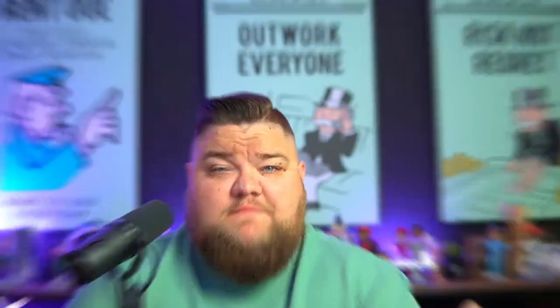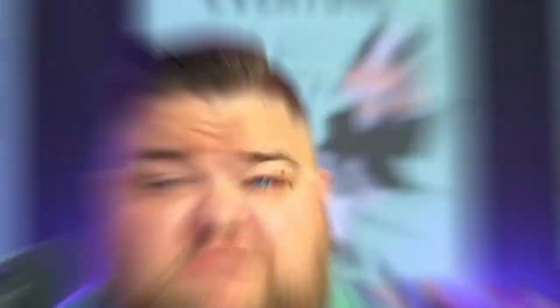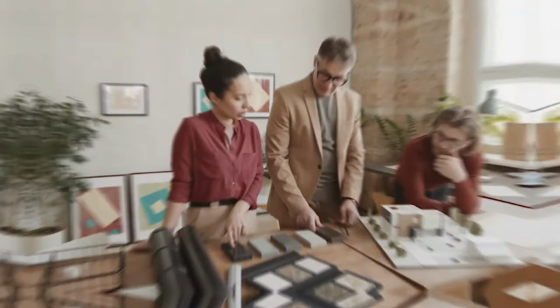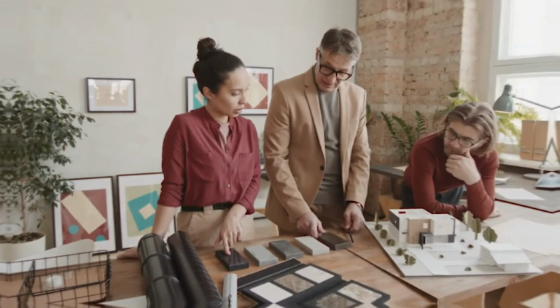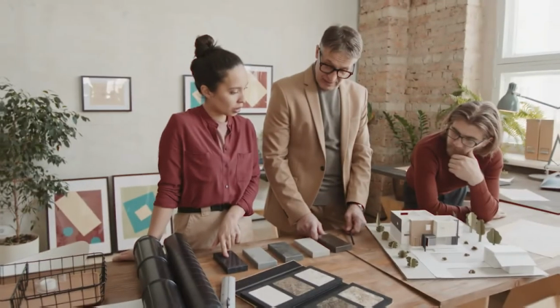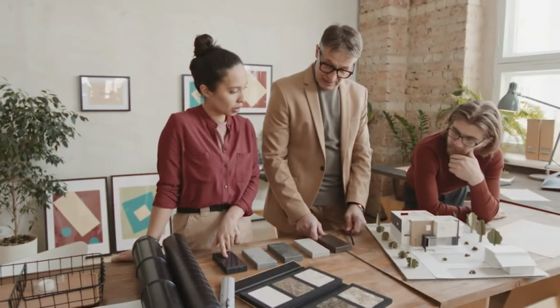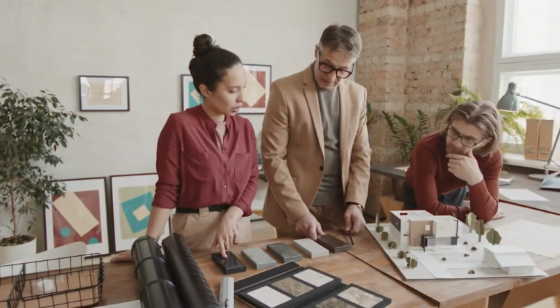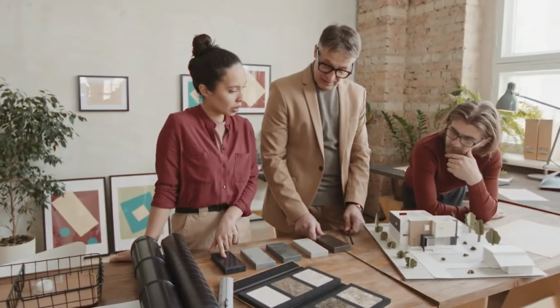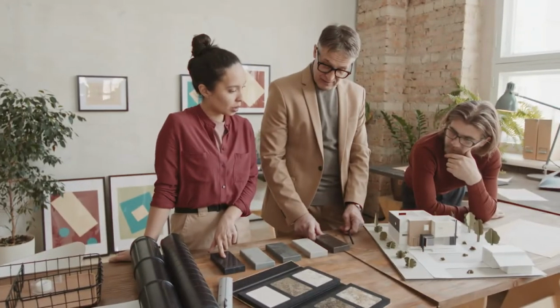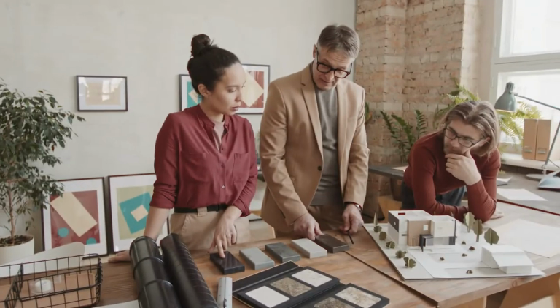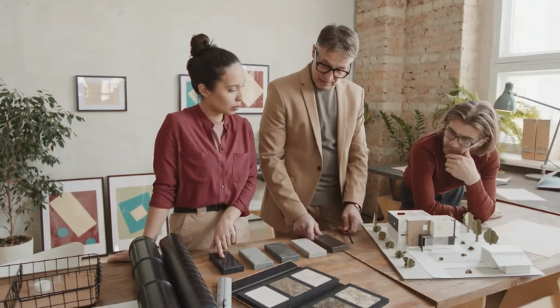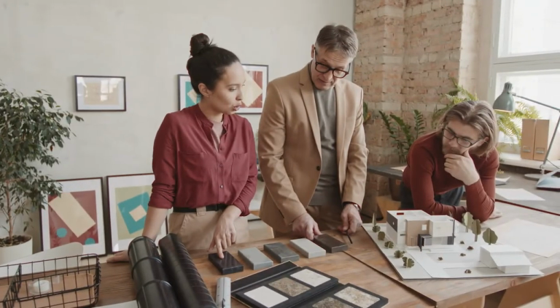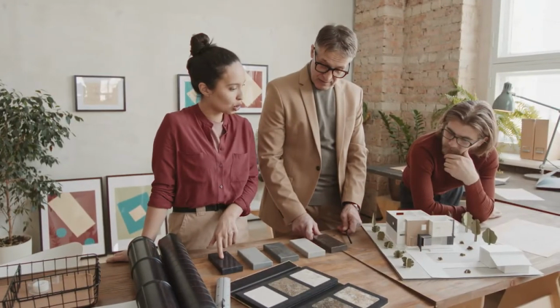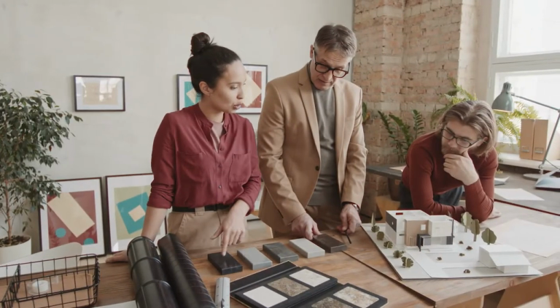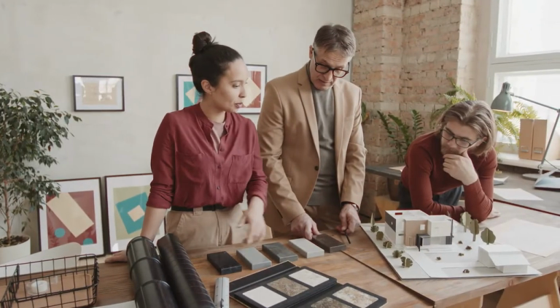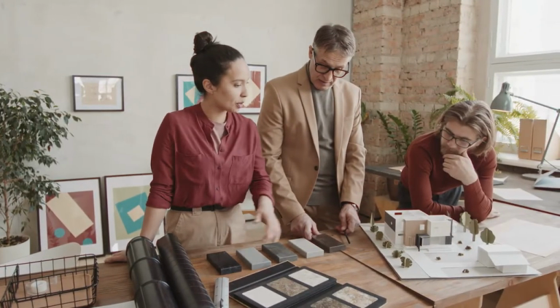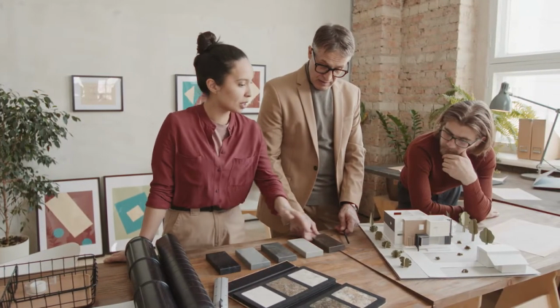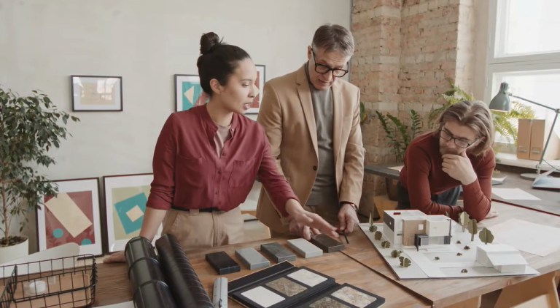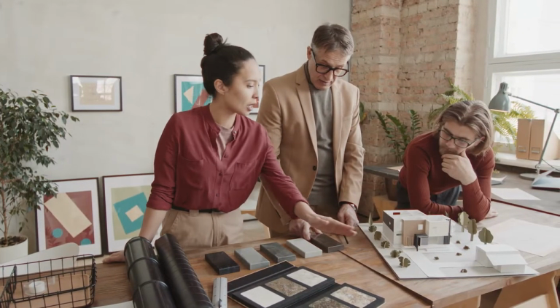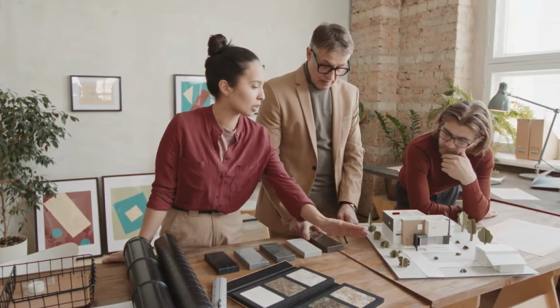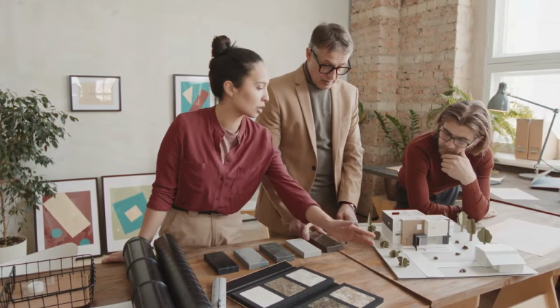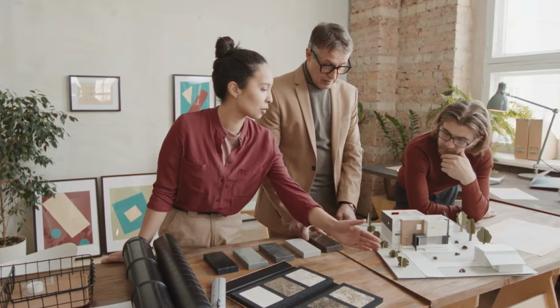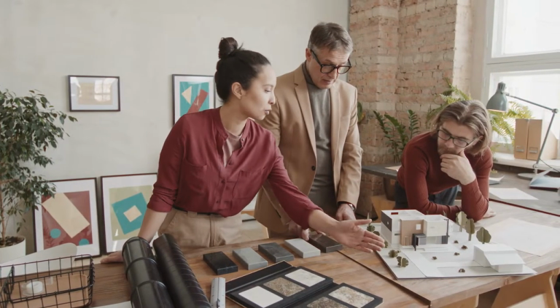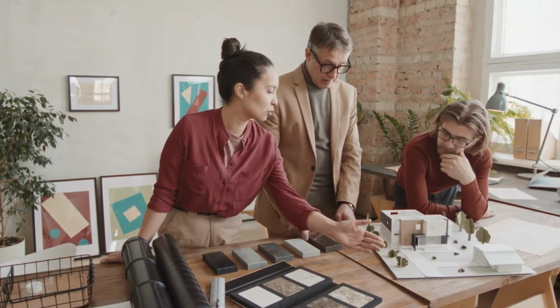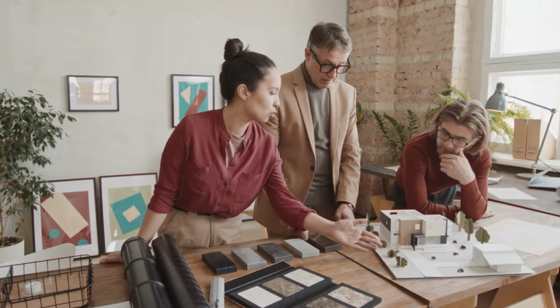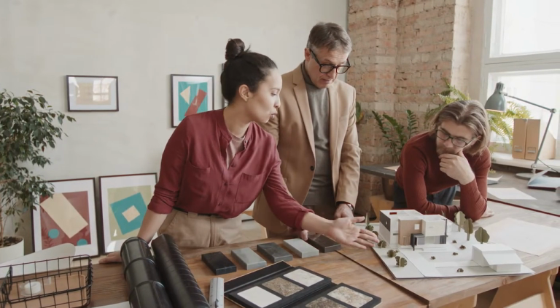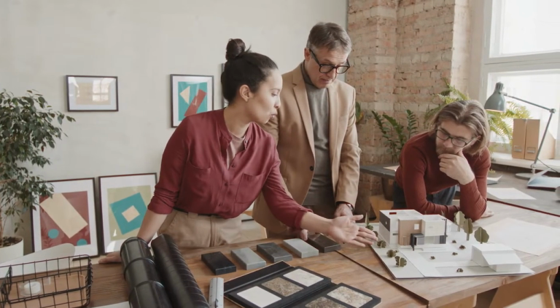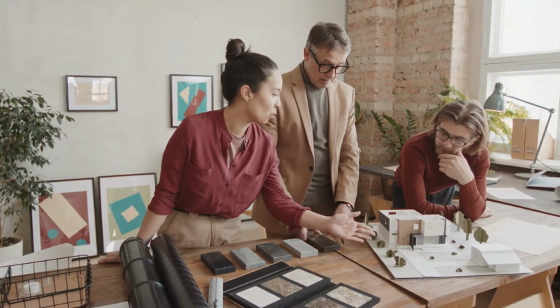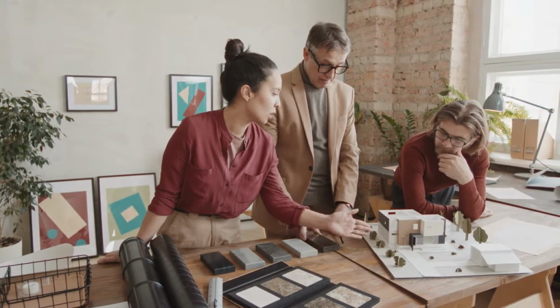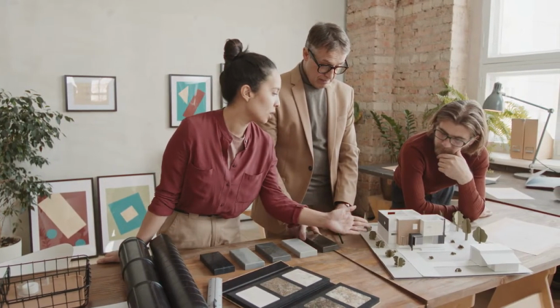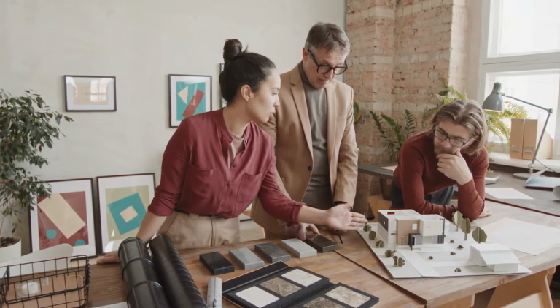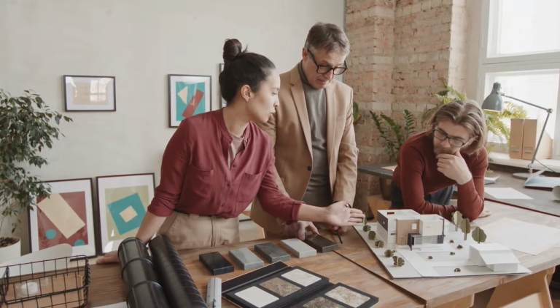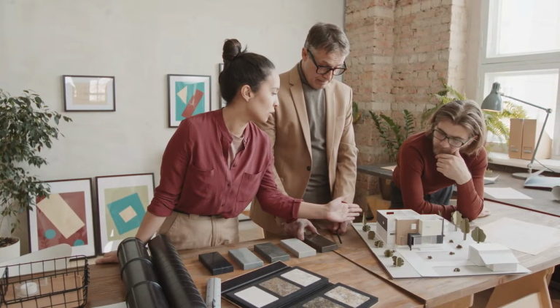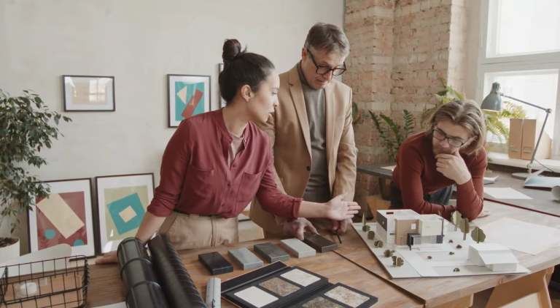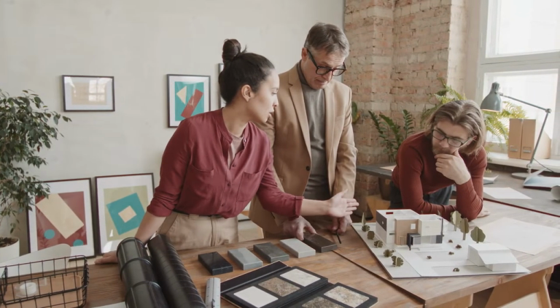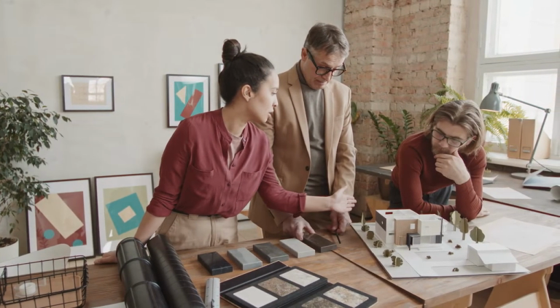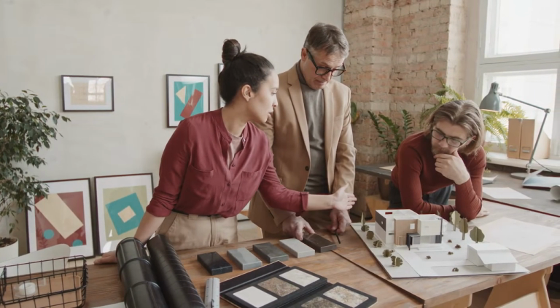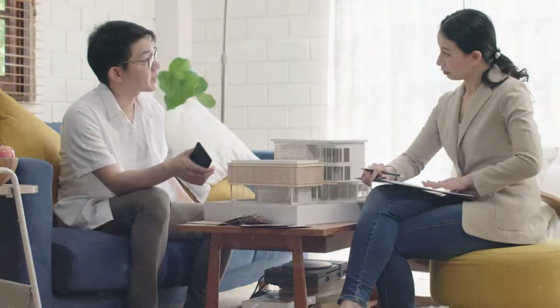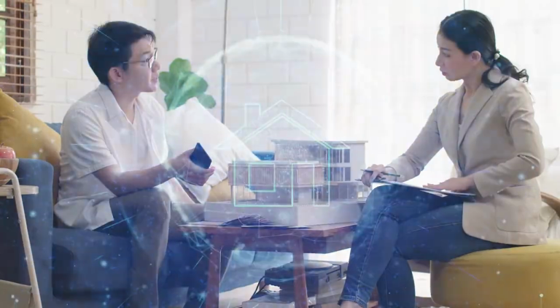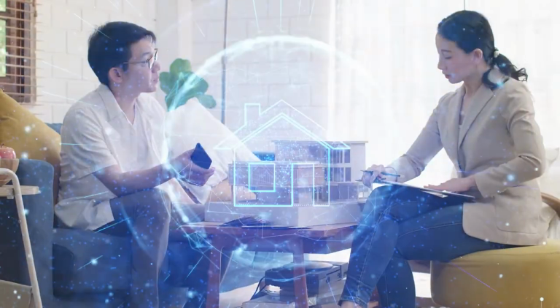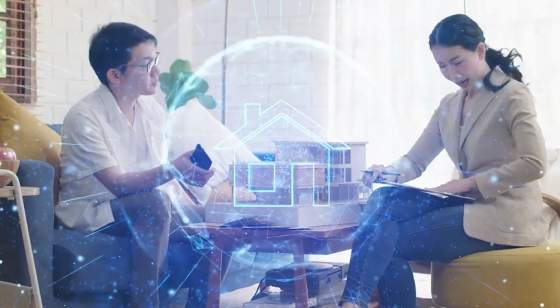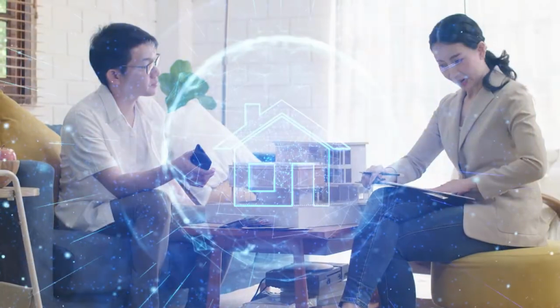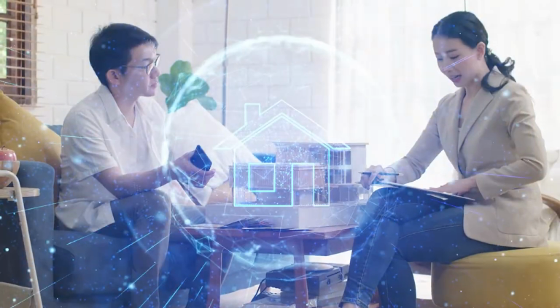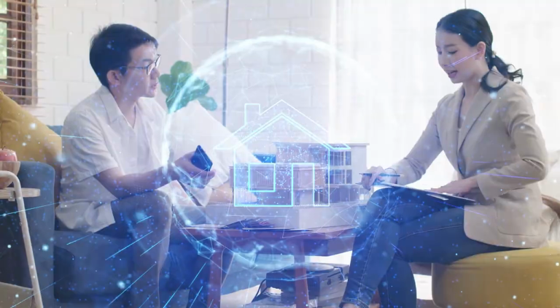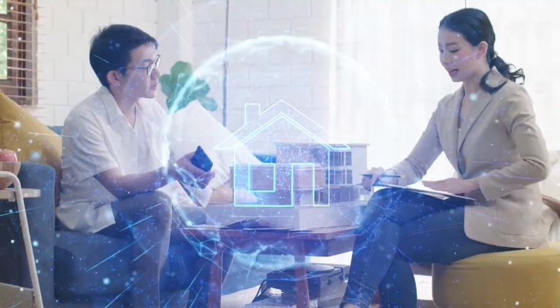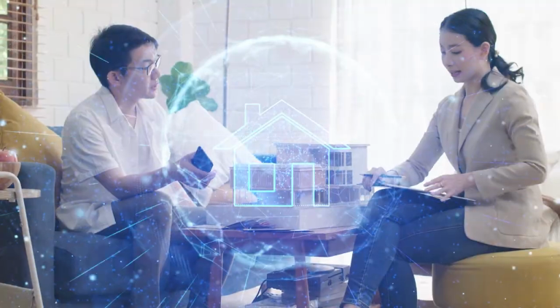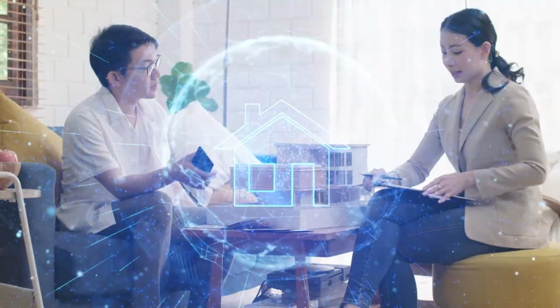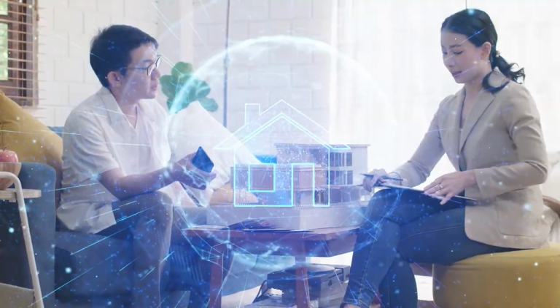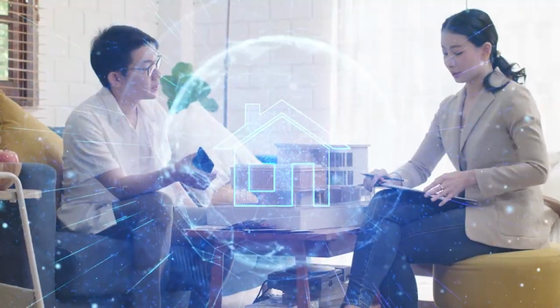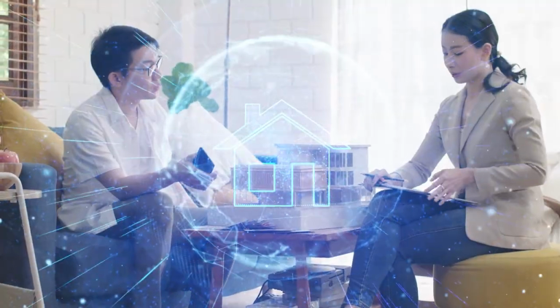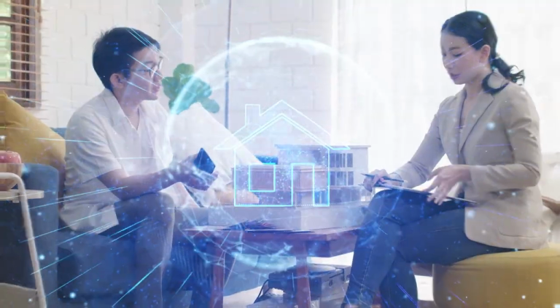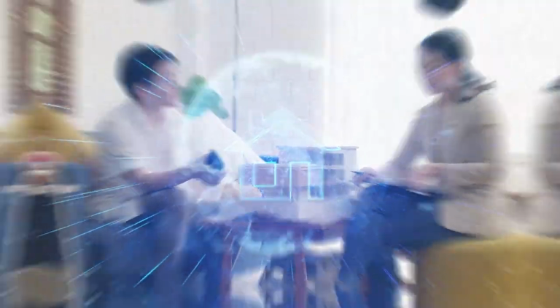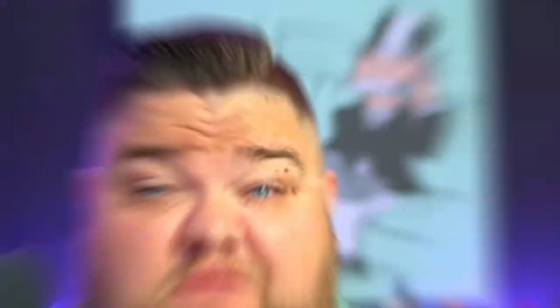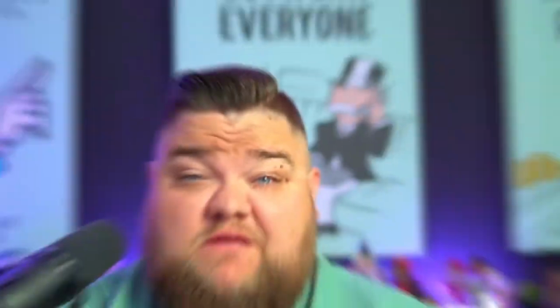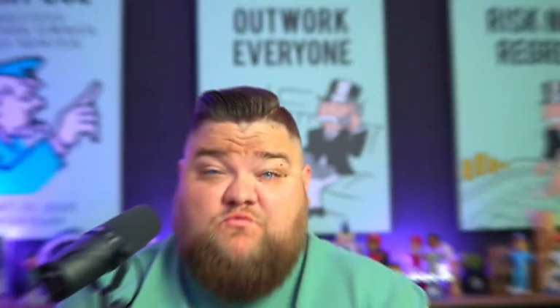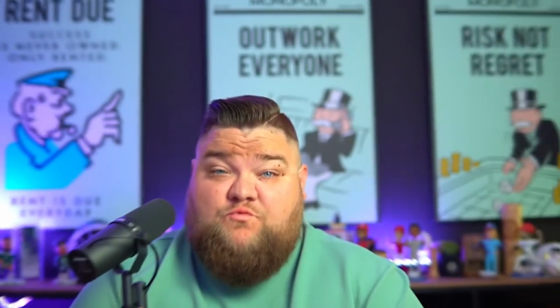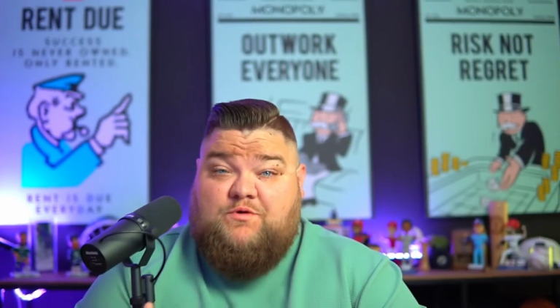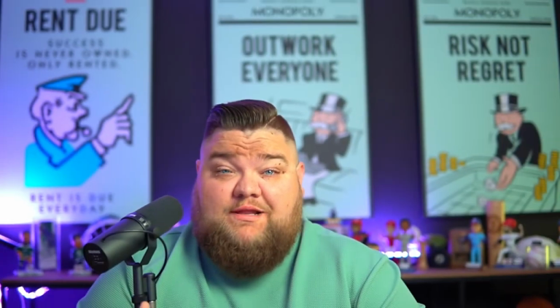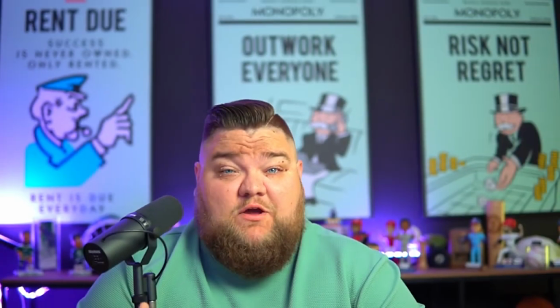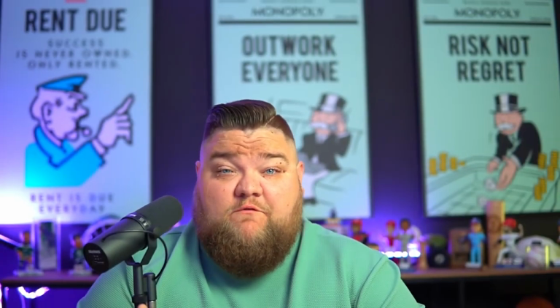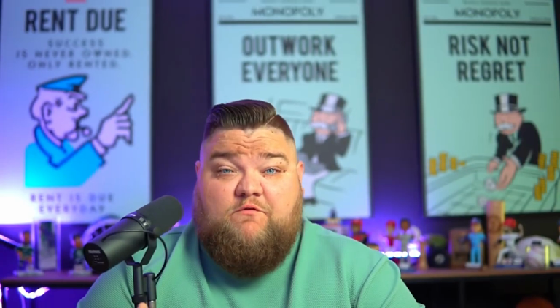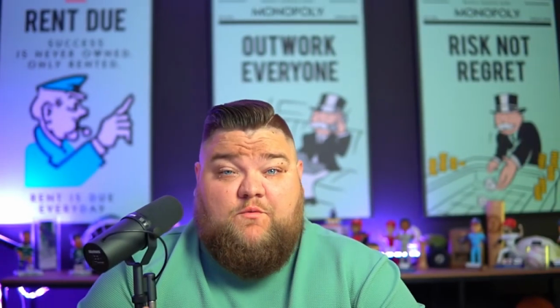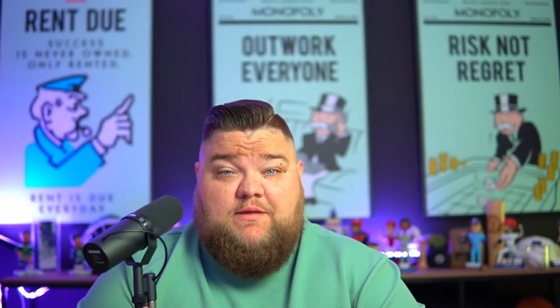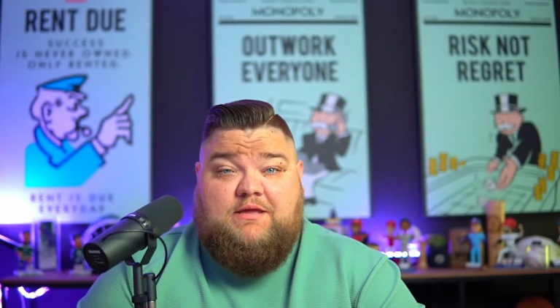When it comes to building a home, especially if you are getting to go through a full design center, build out and pick everything, it can be really overwhelming.